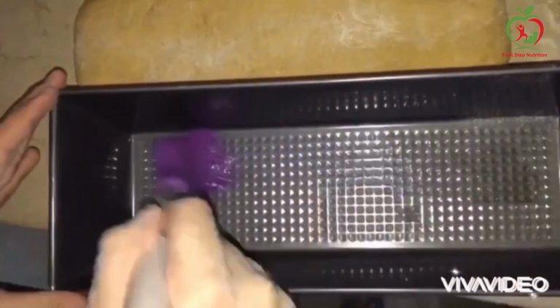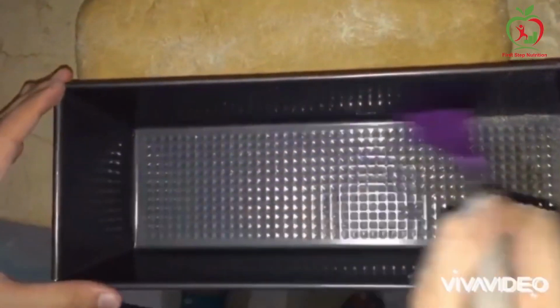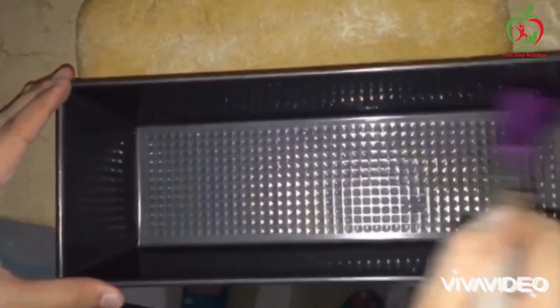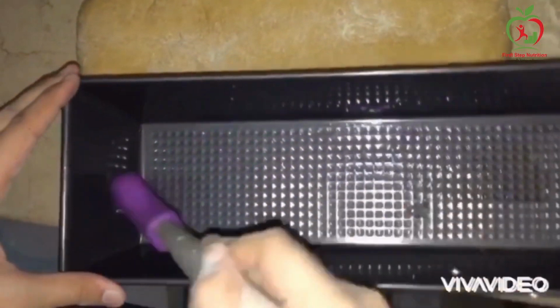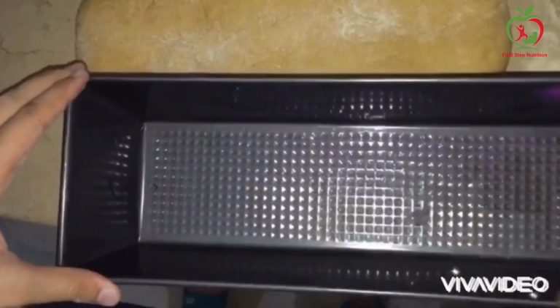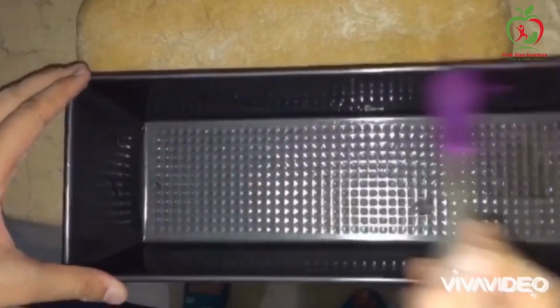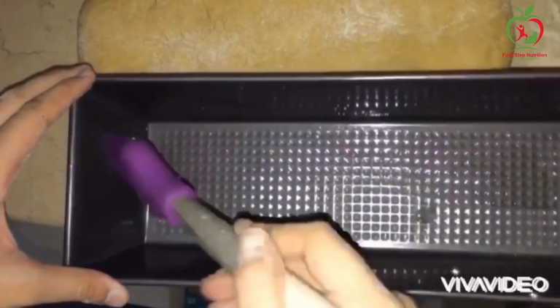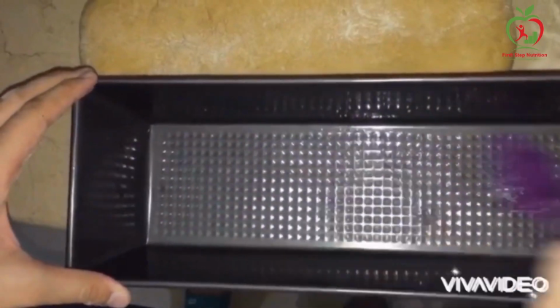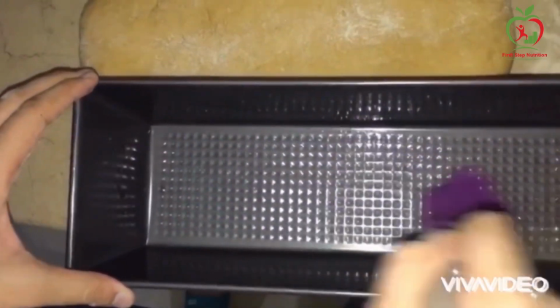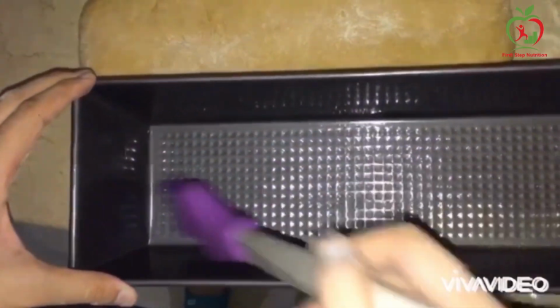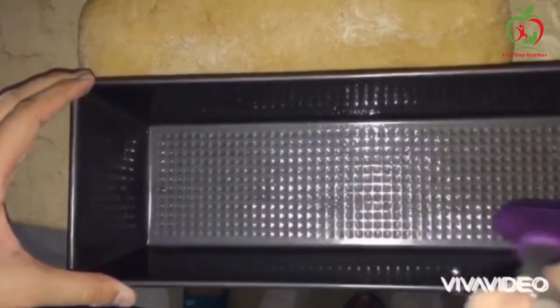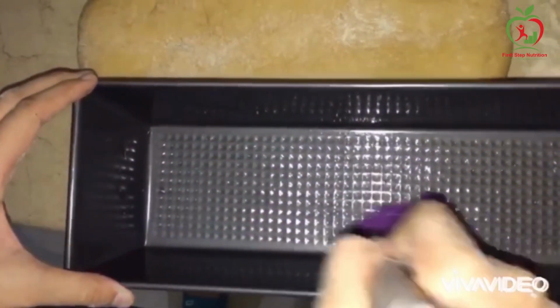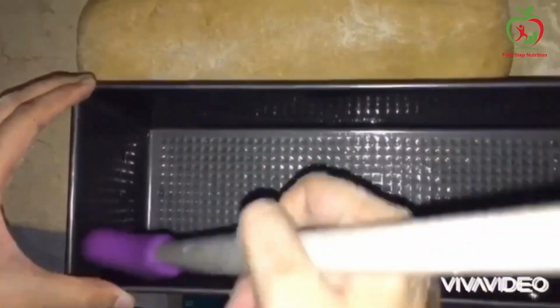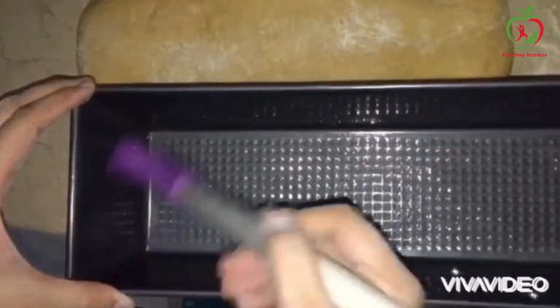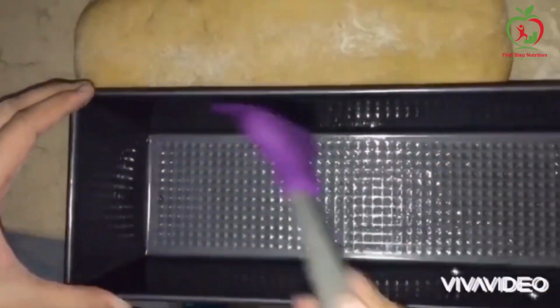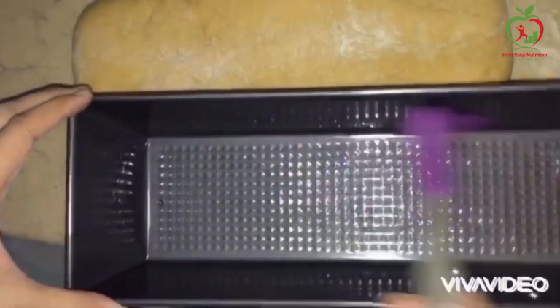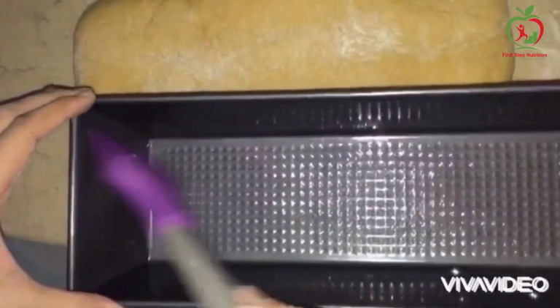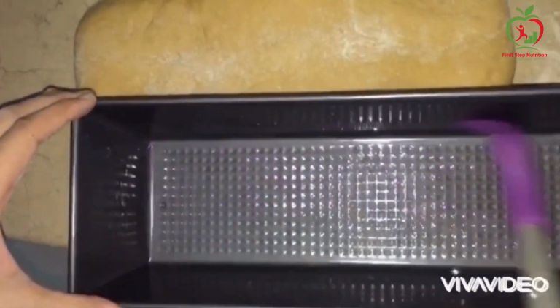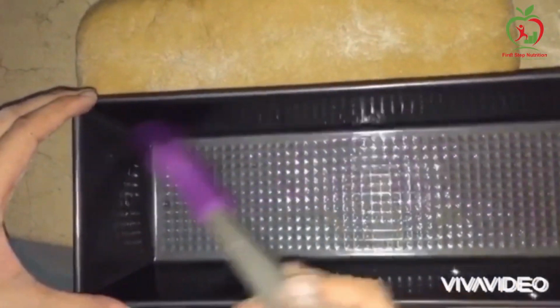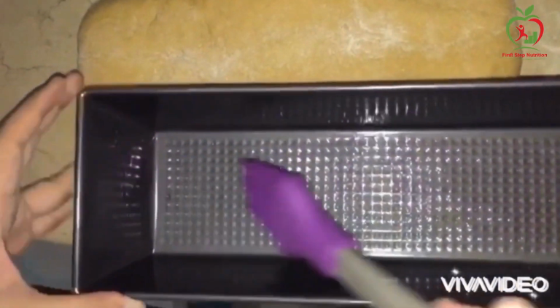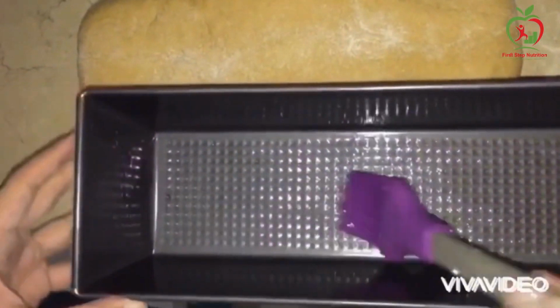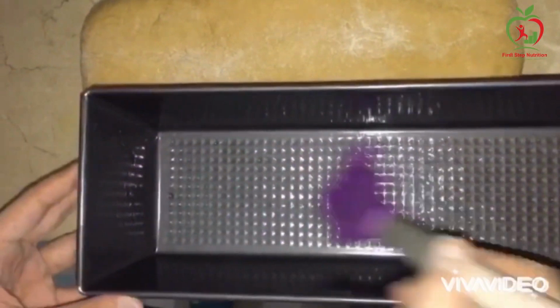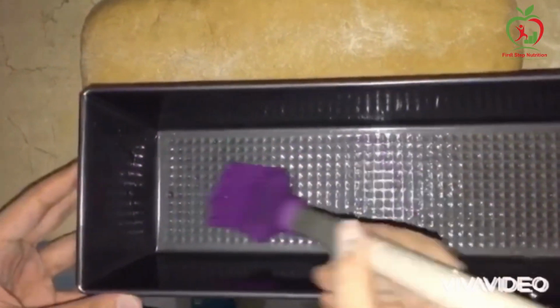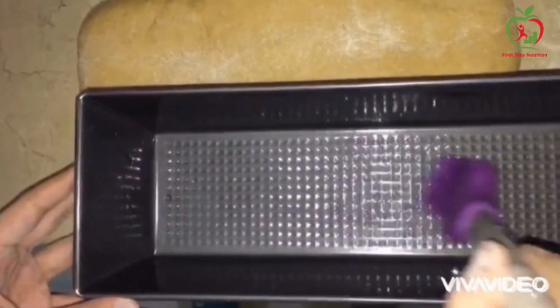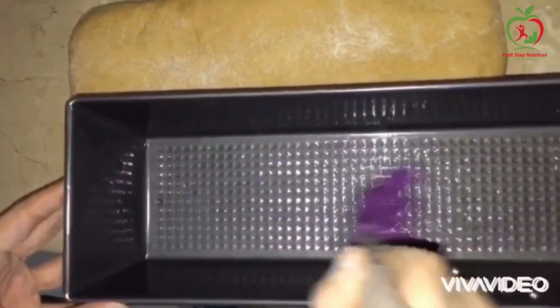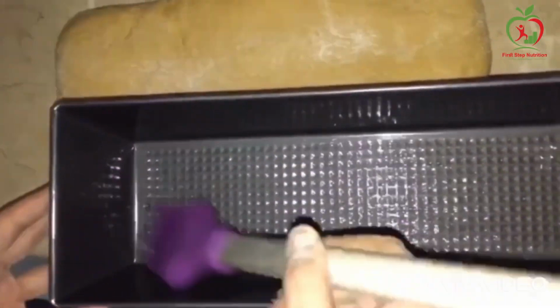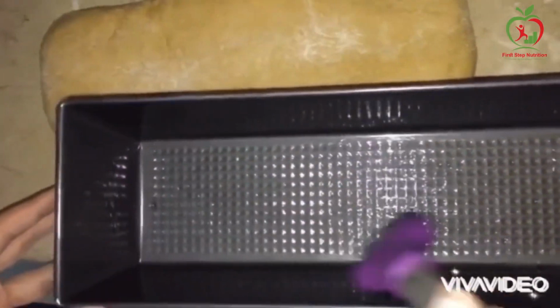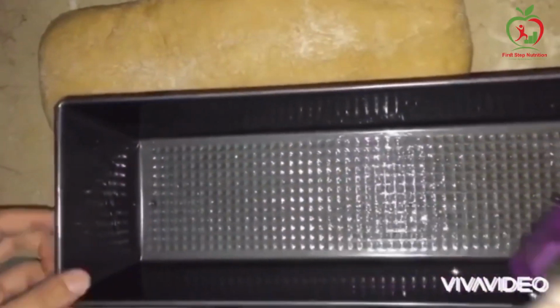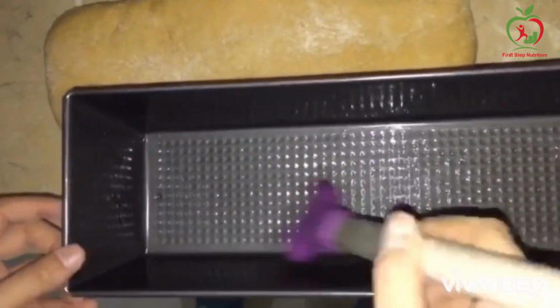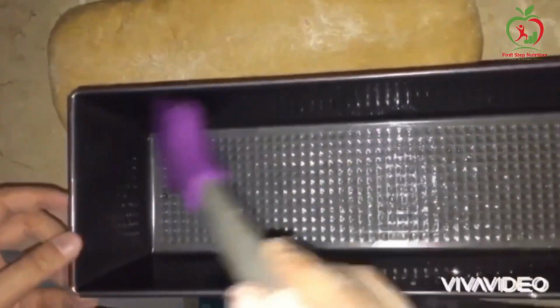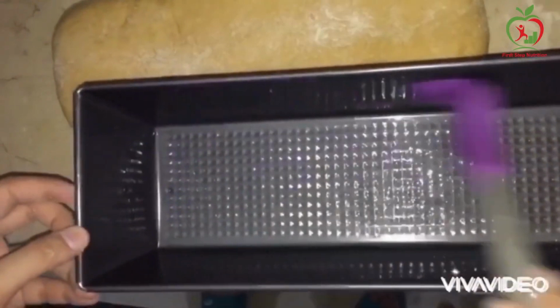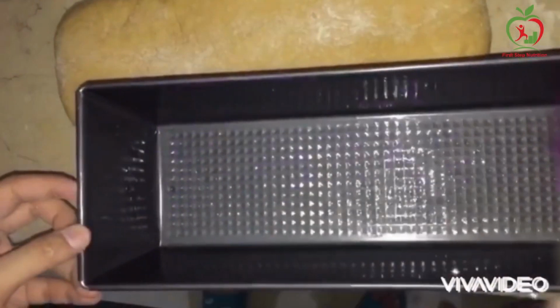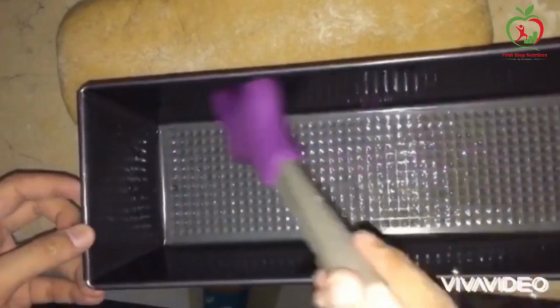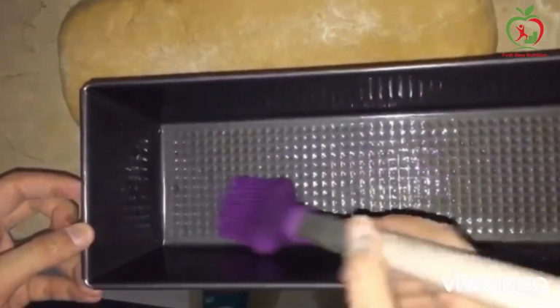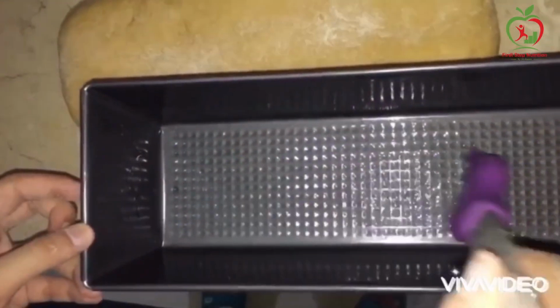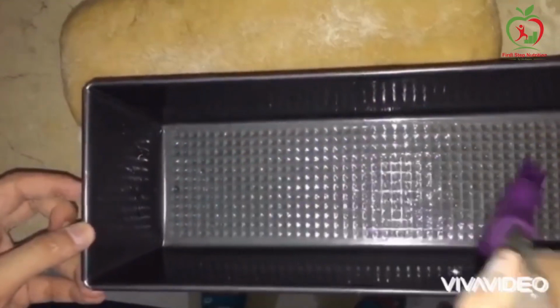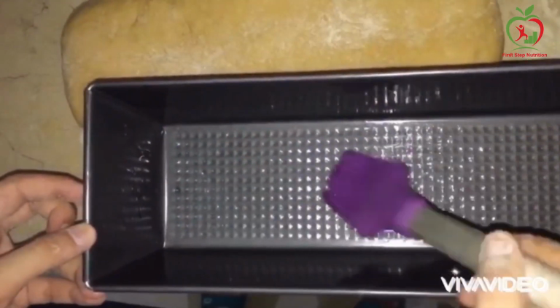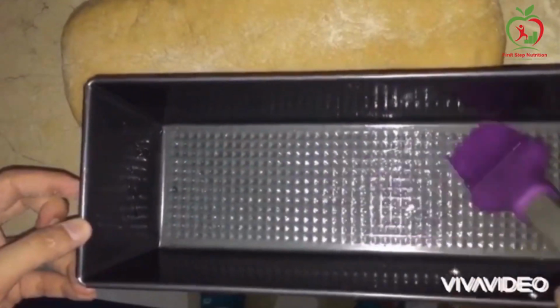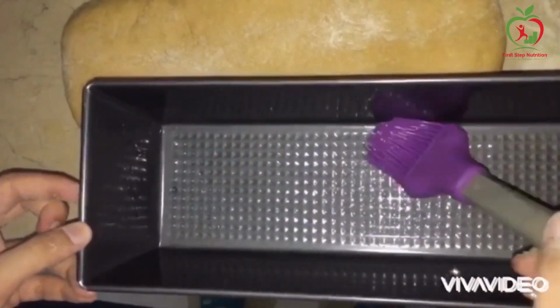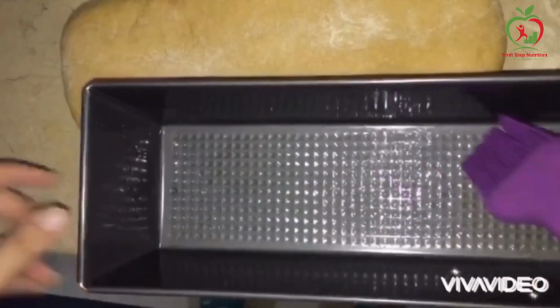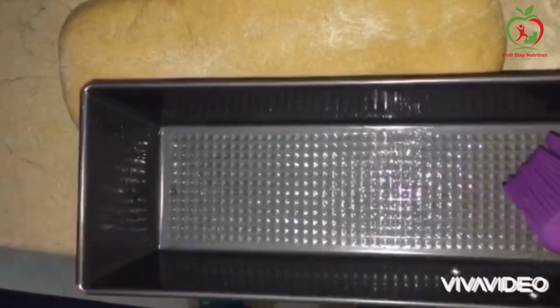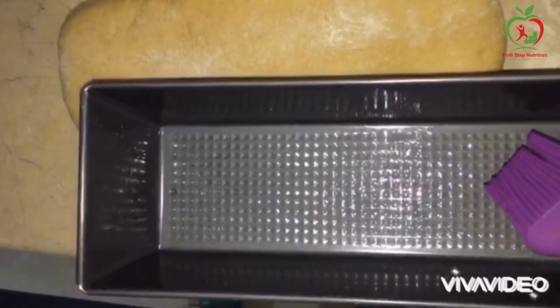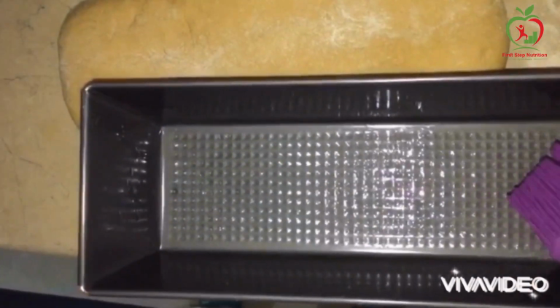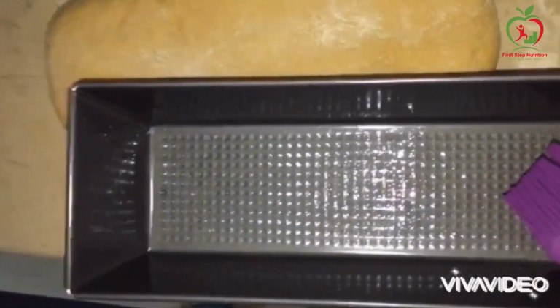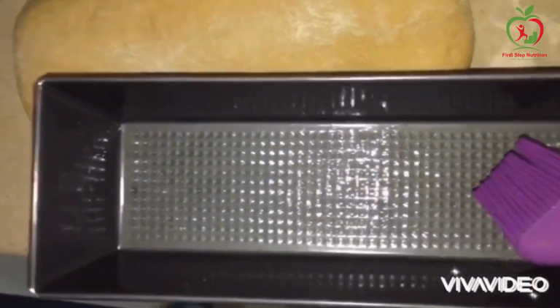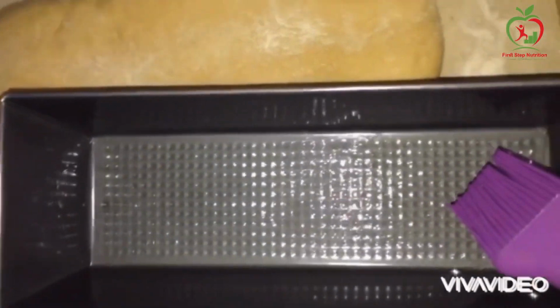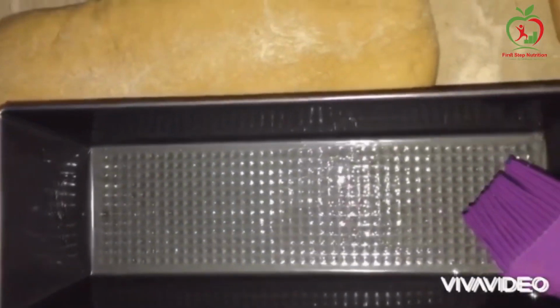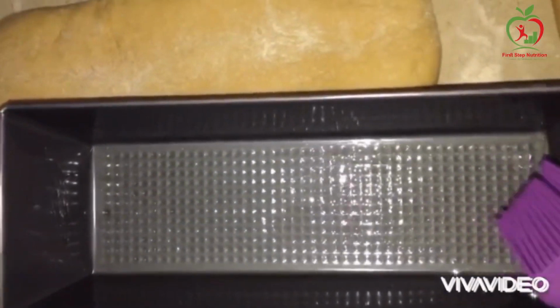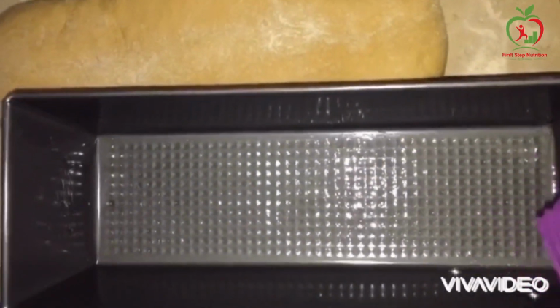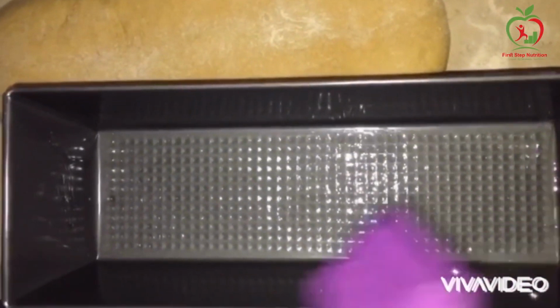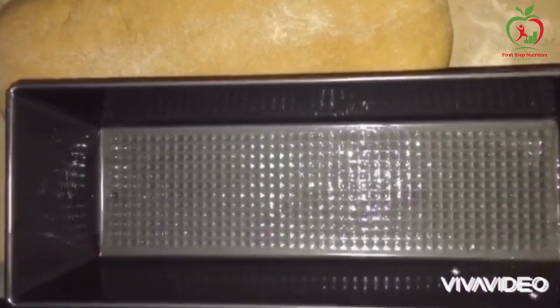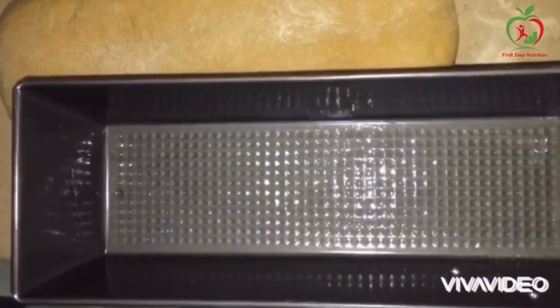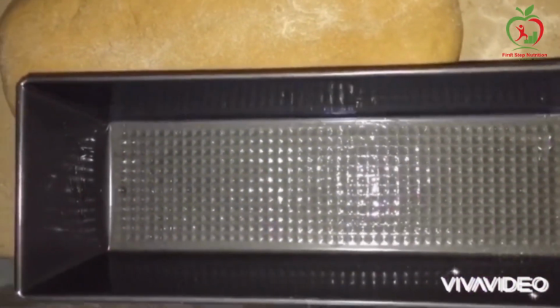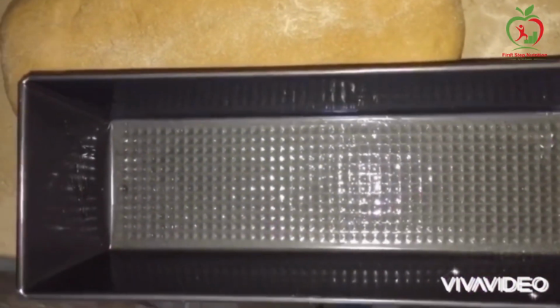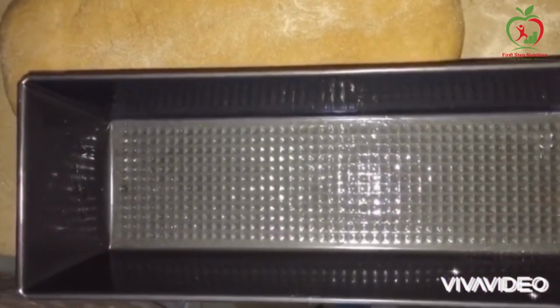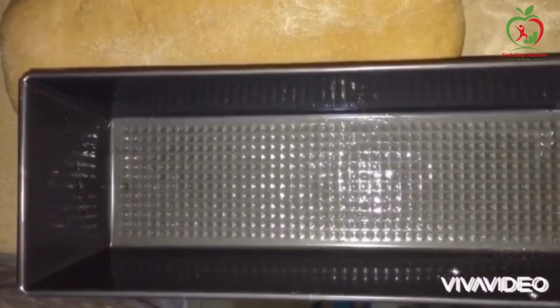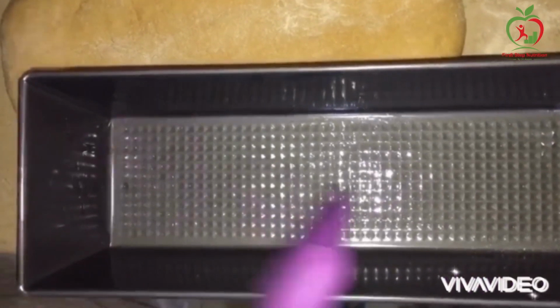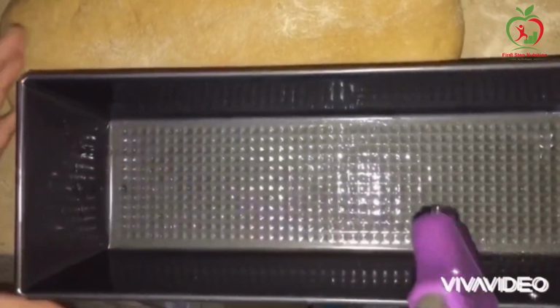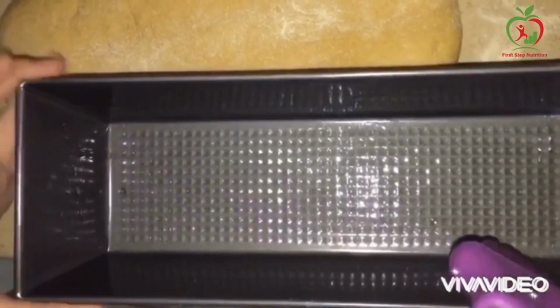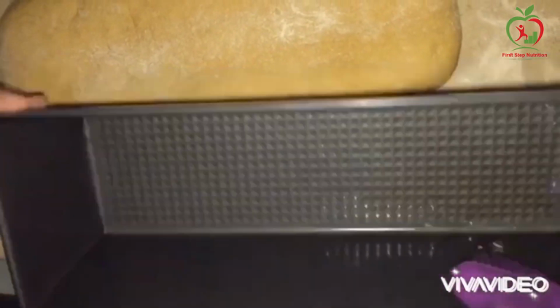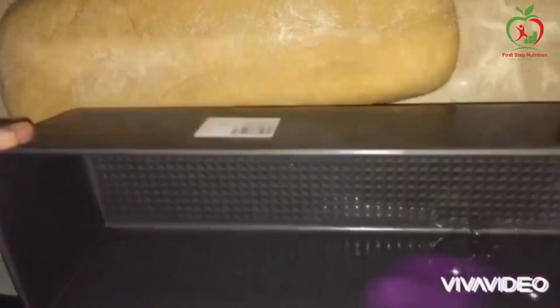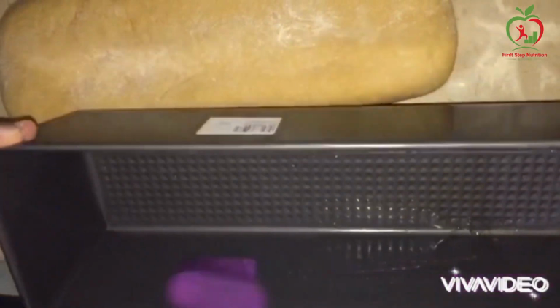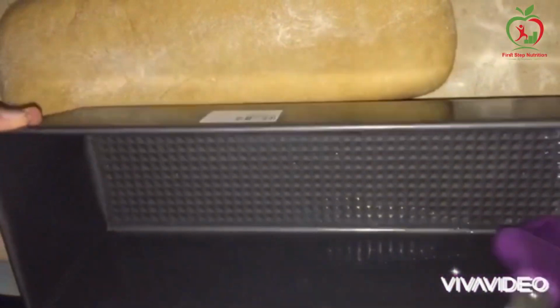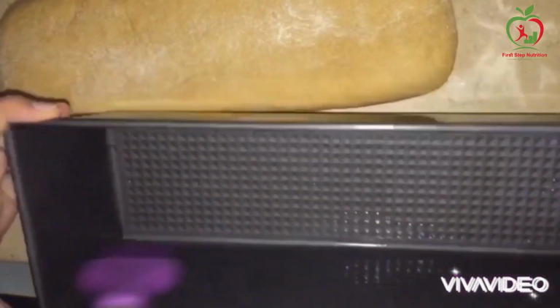Oil brush your pan — use 1 to 1.5 teaspoons of oil and brush it on all 4 sides.